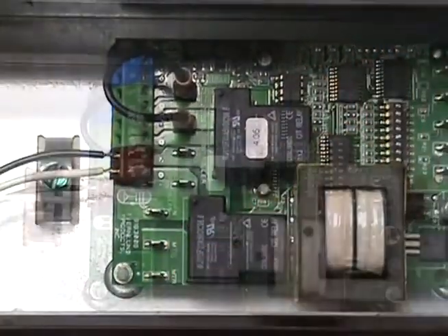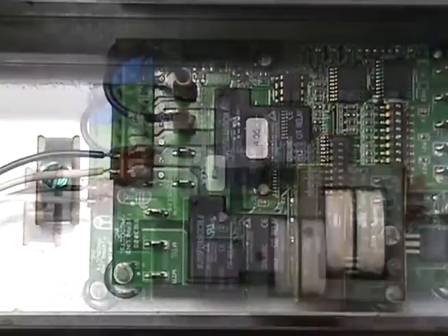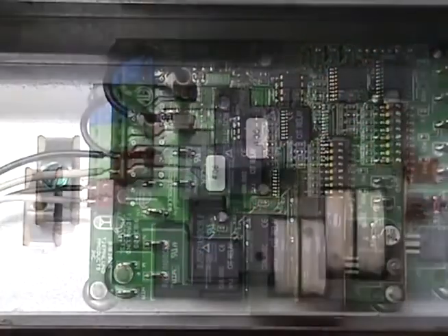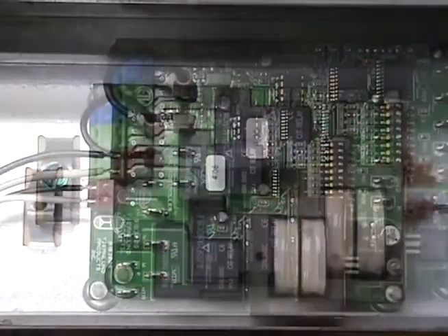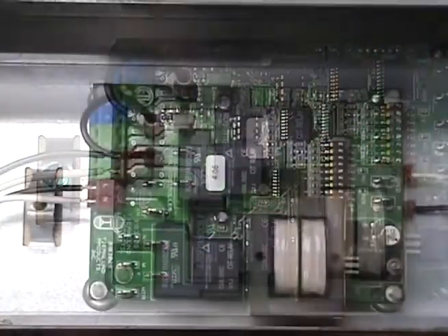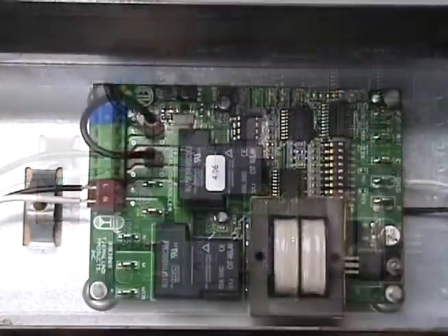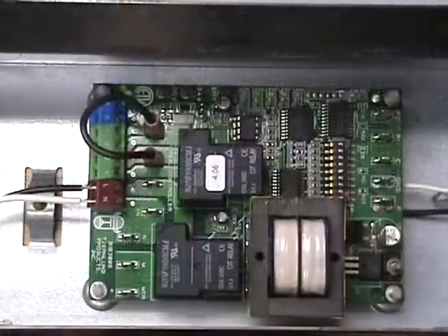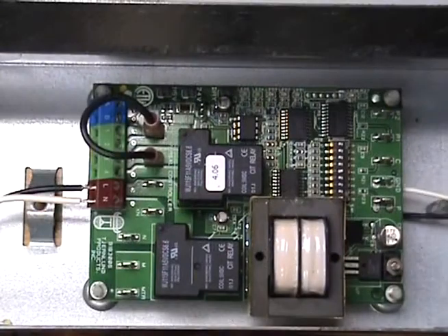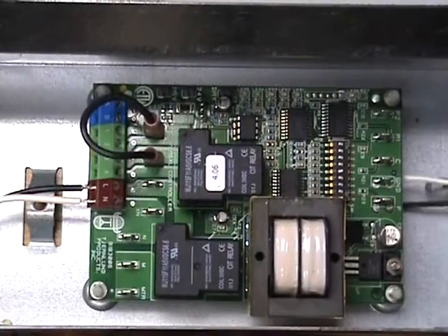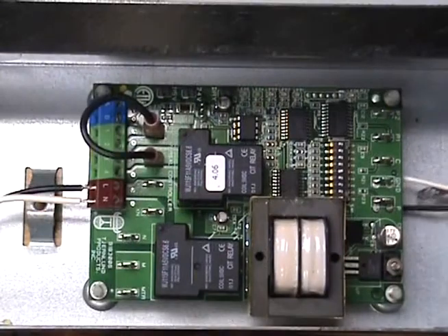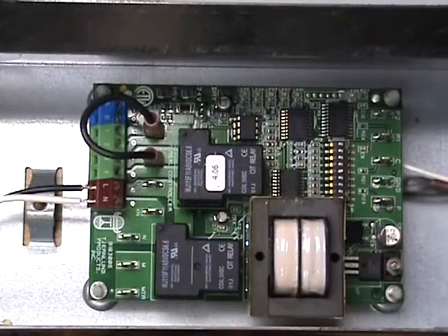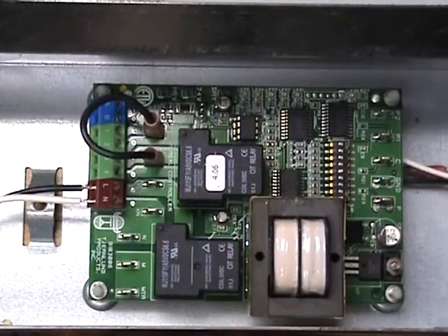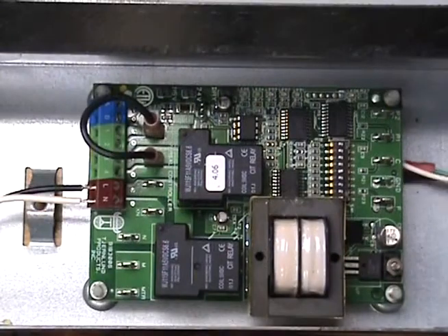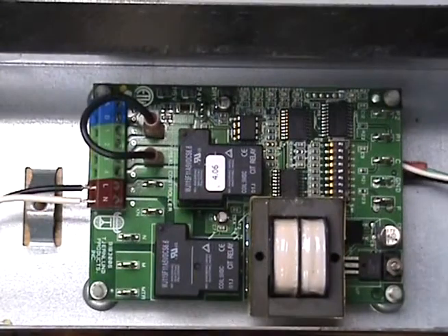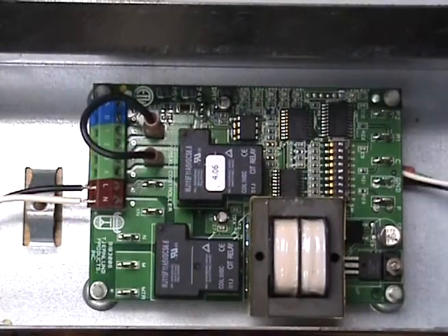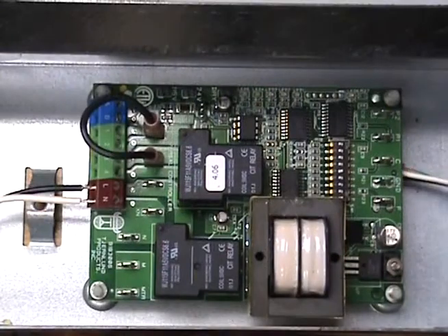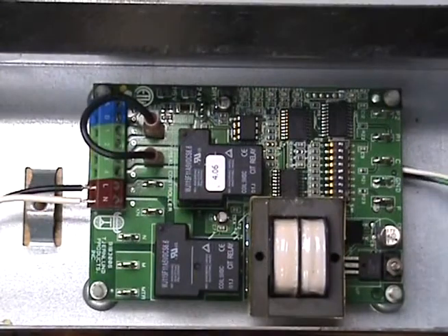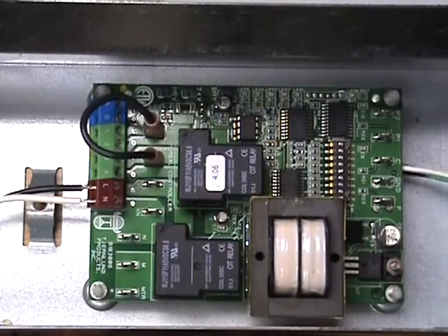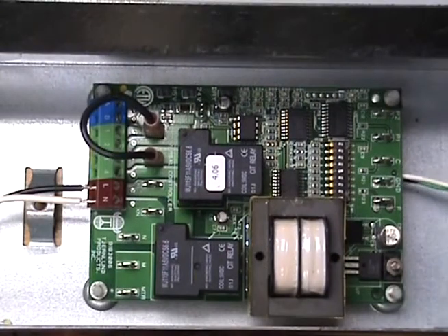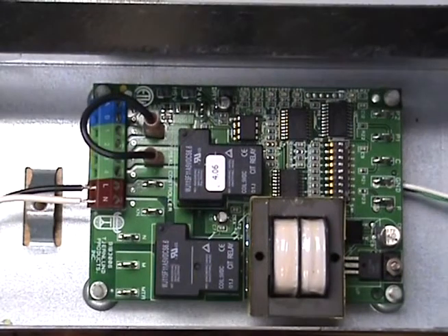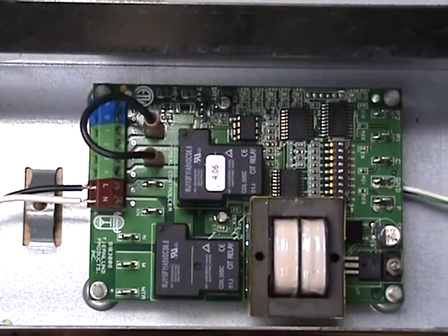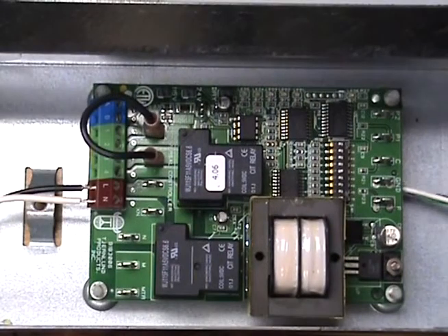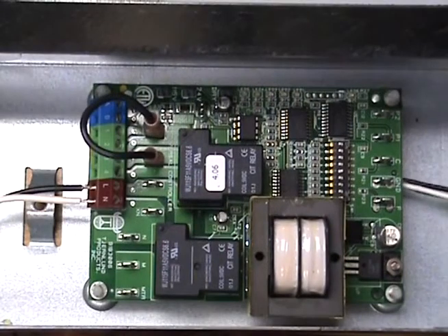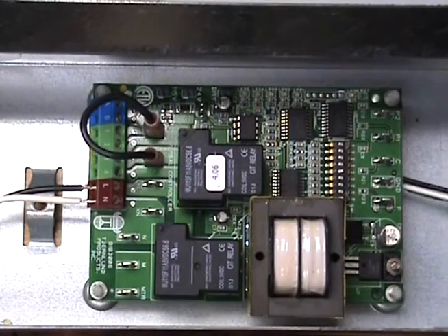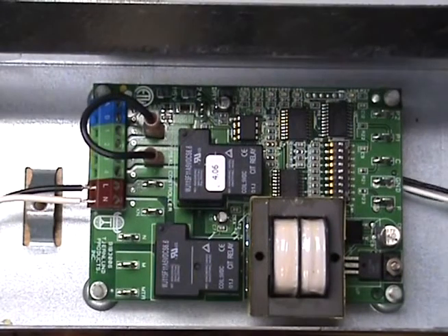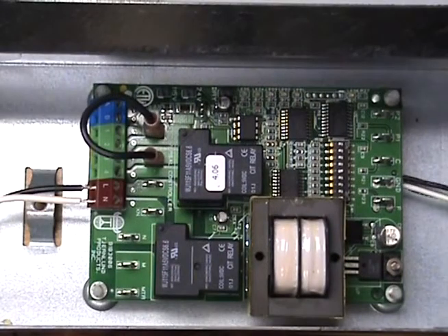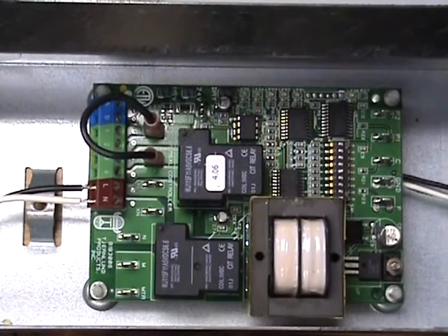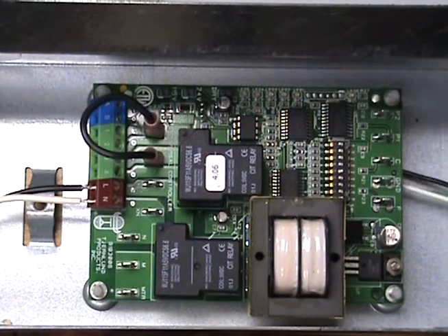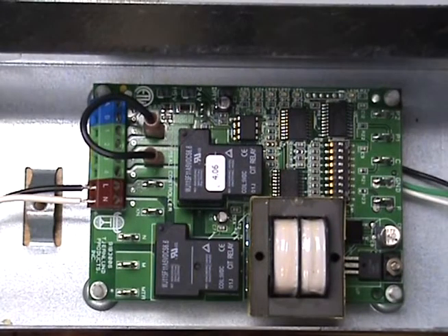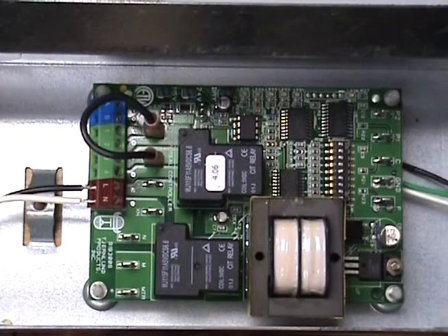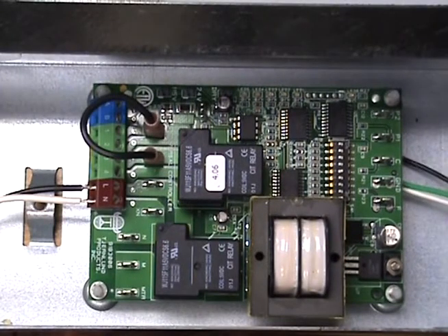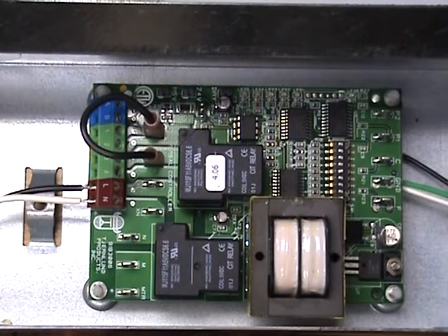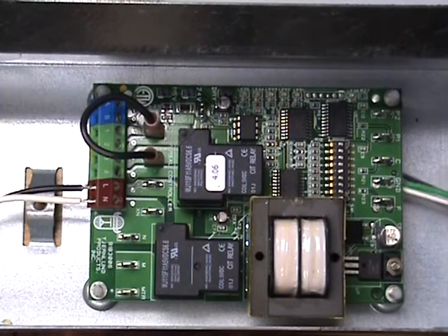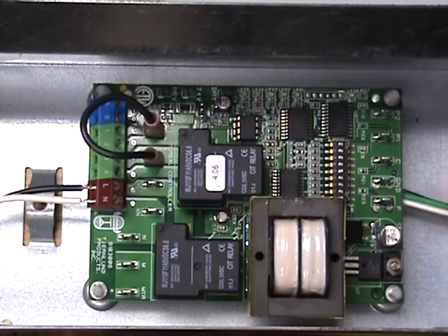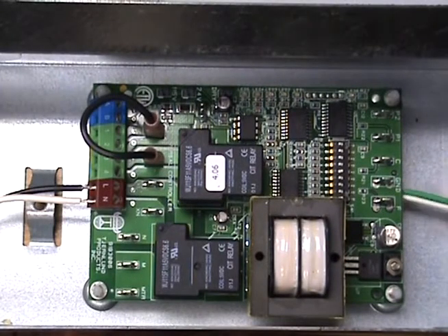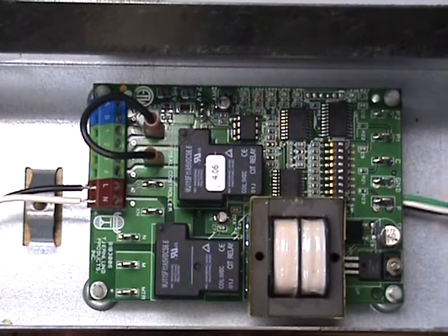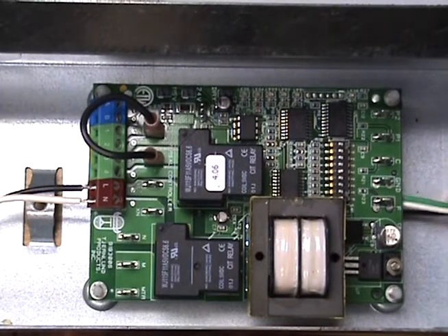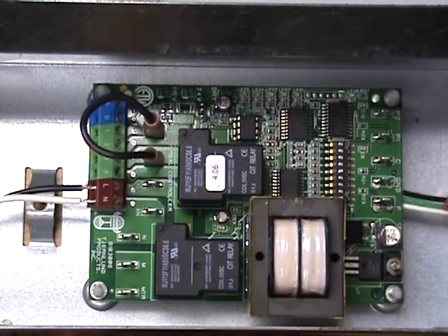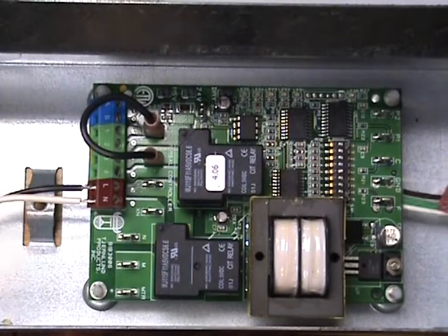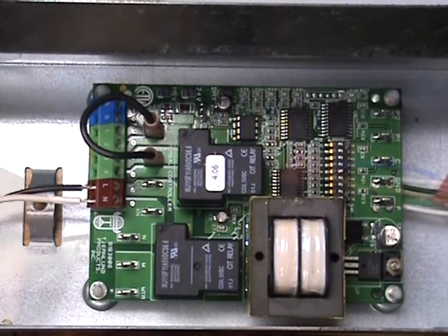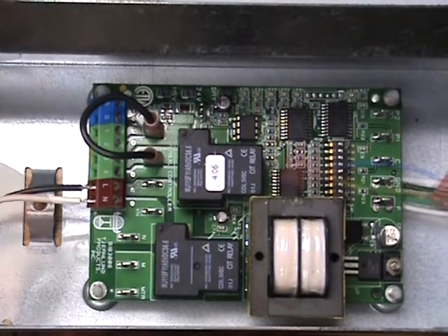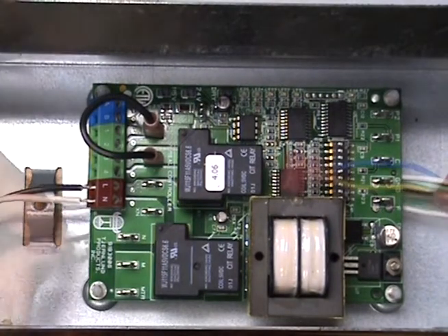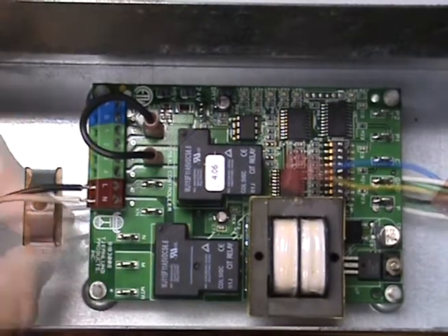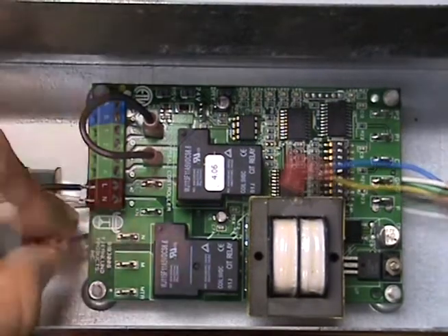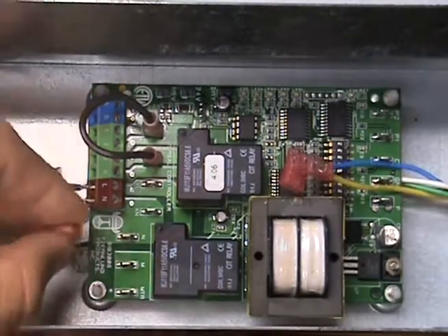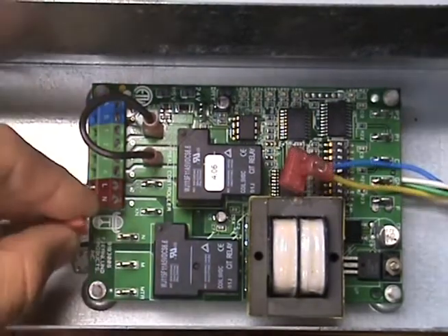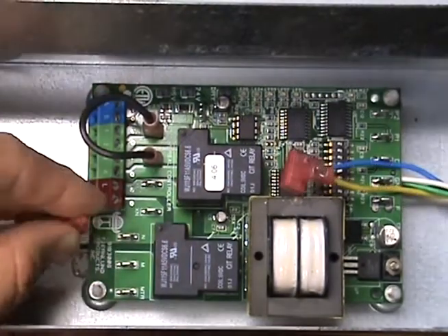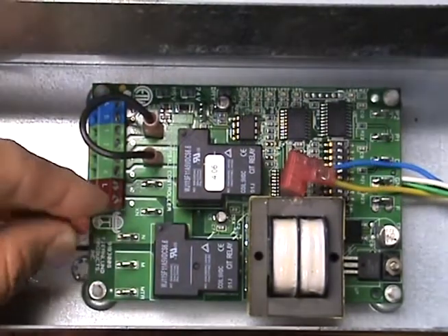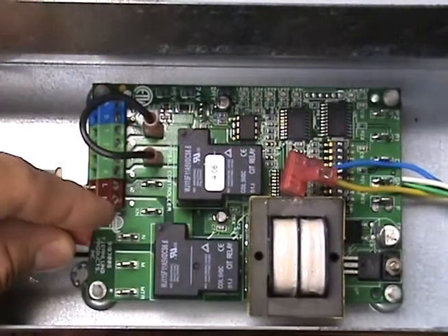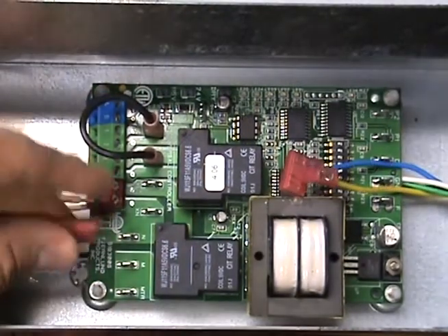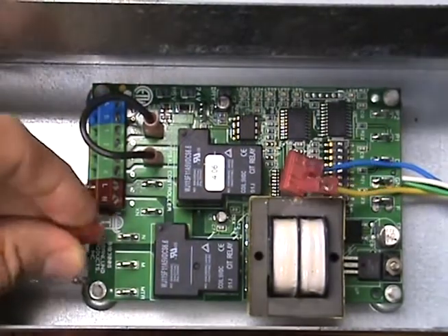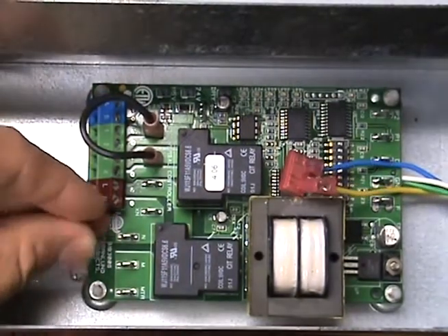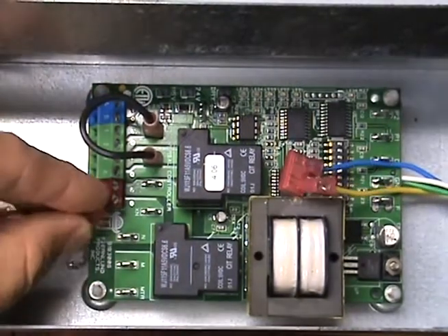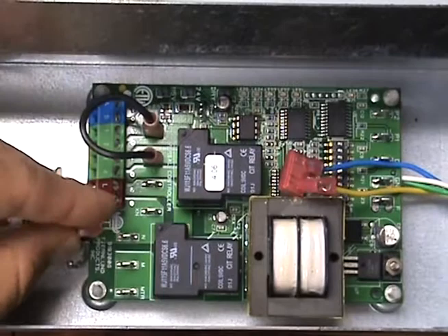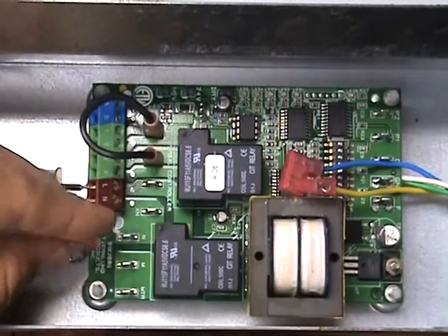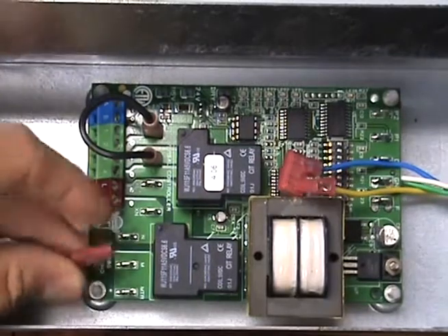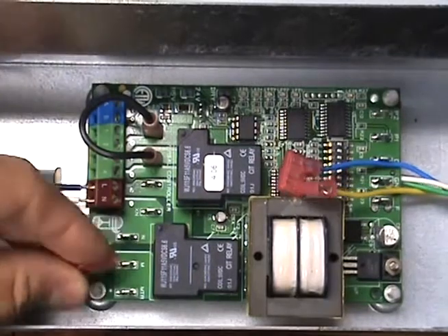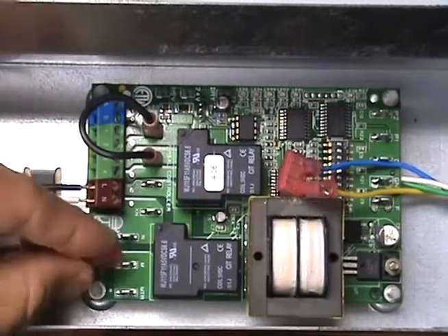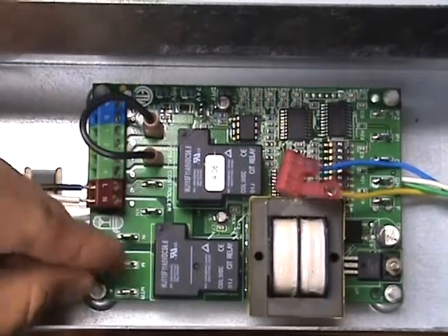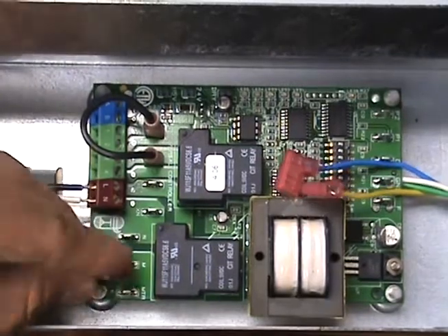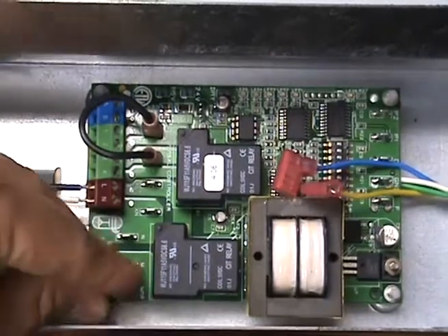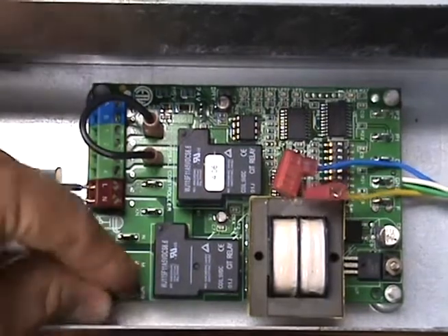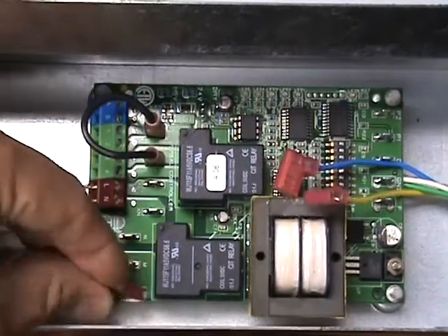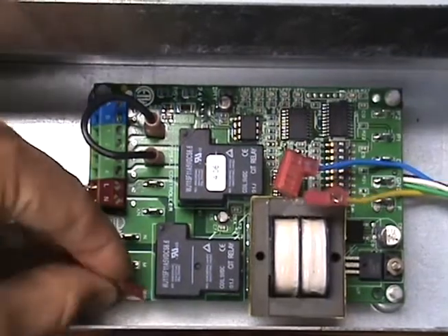If not previously completed, you also need to attach and wire the UC-1 whip to the circuit board and to the venter.